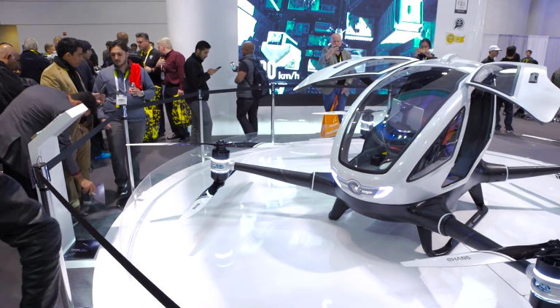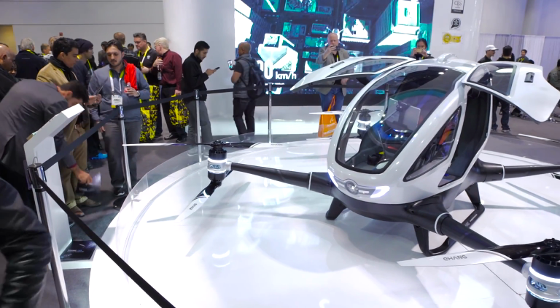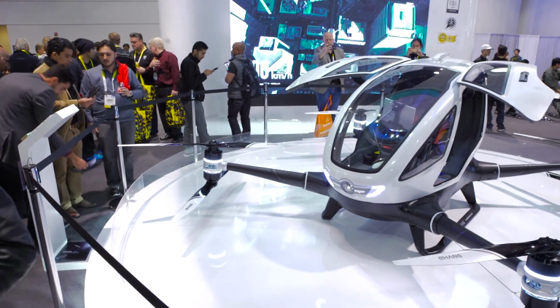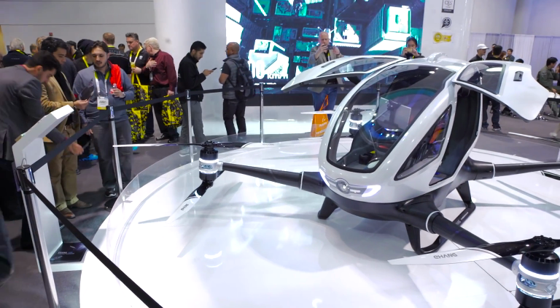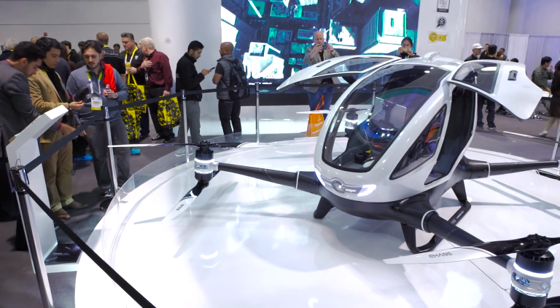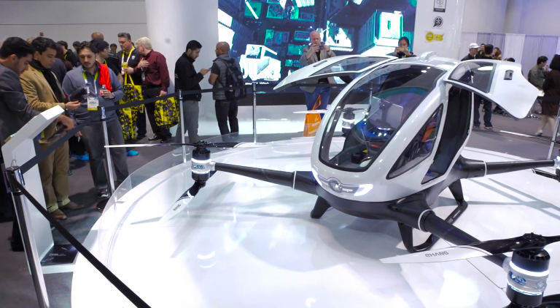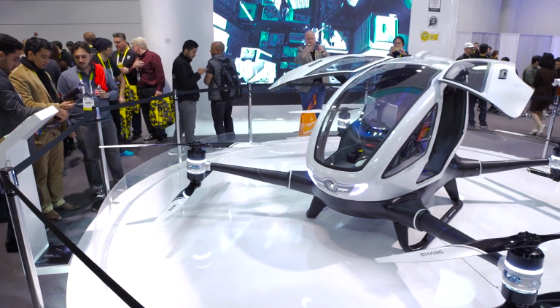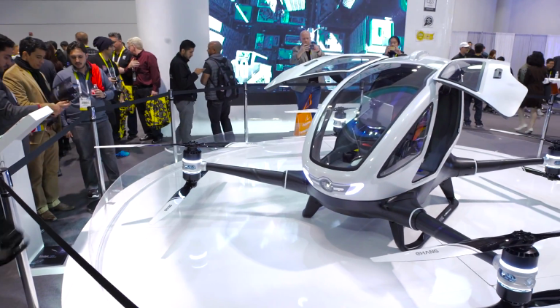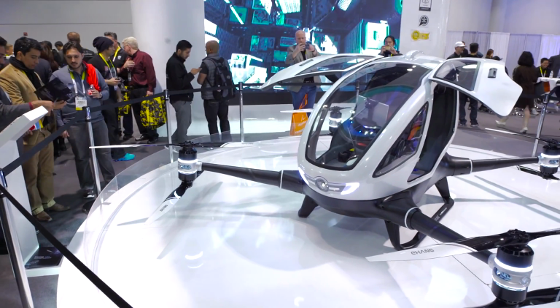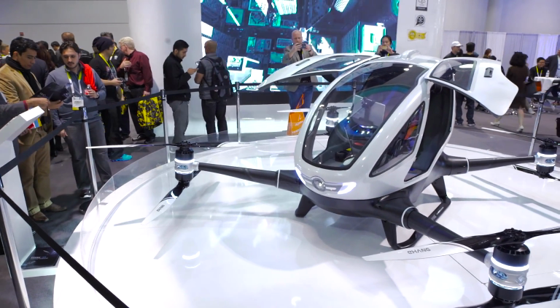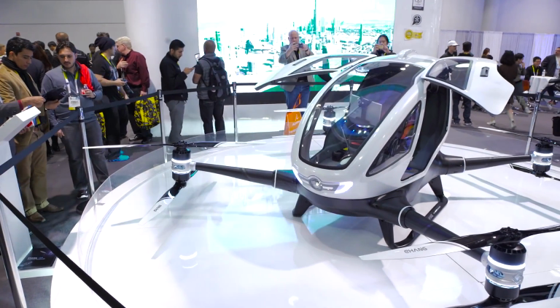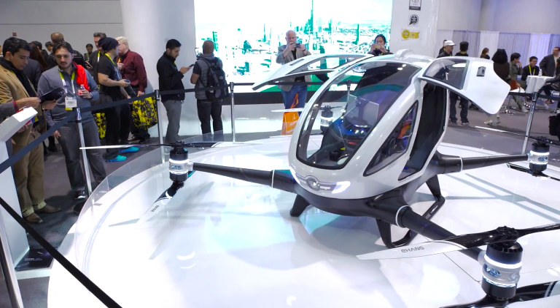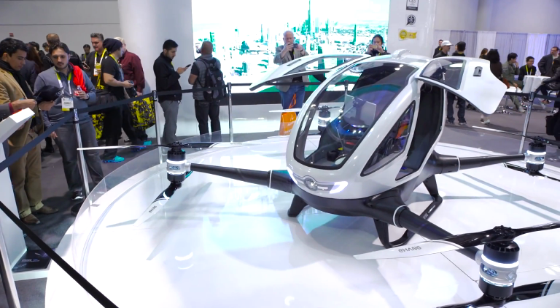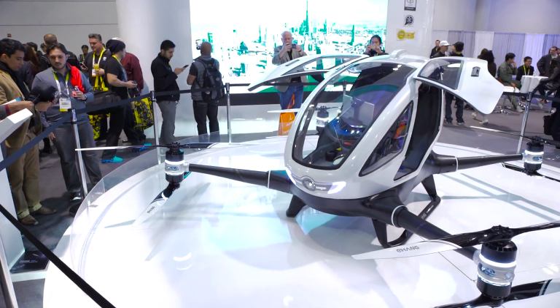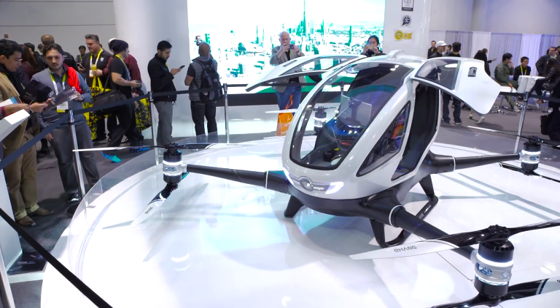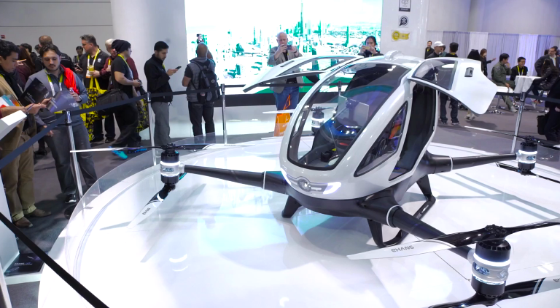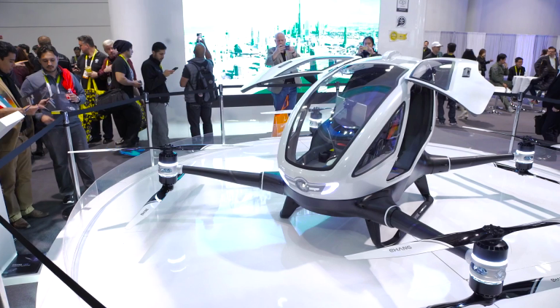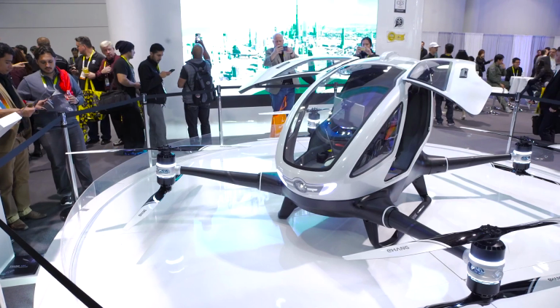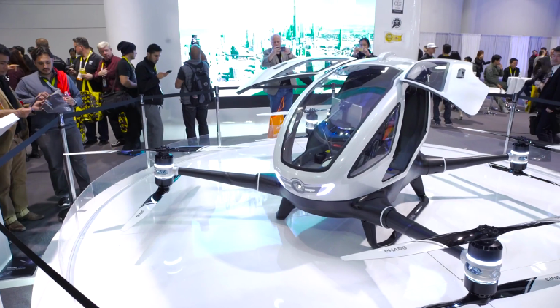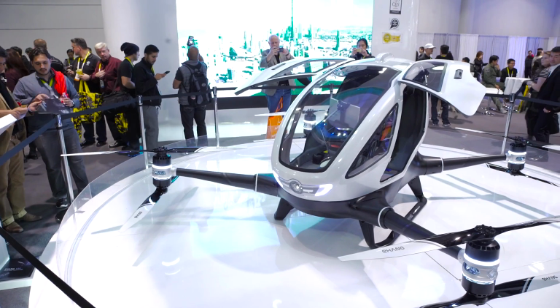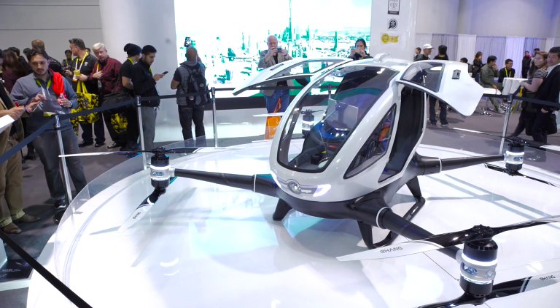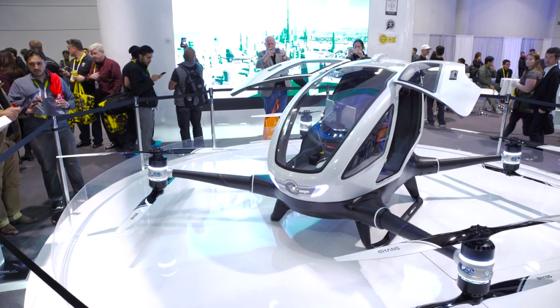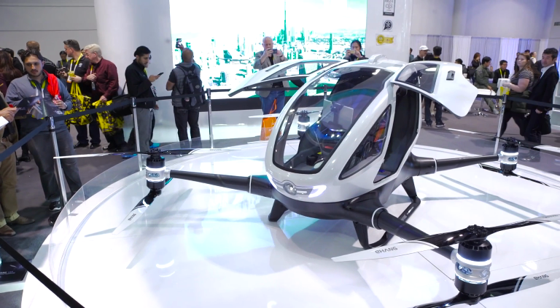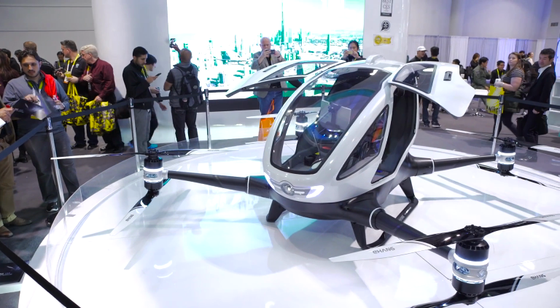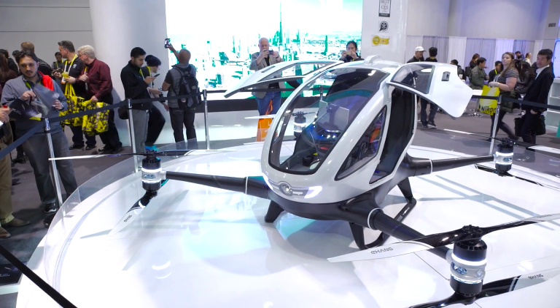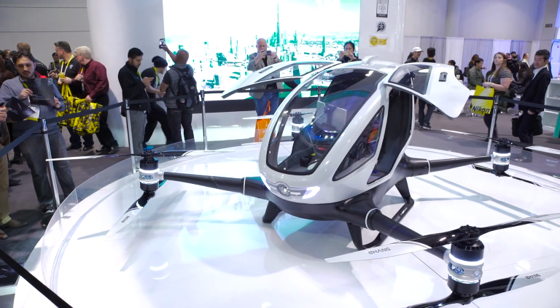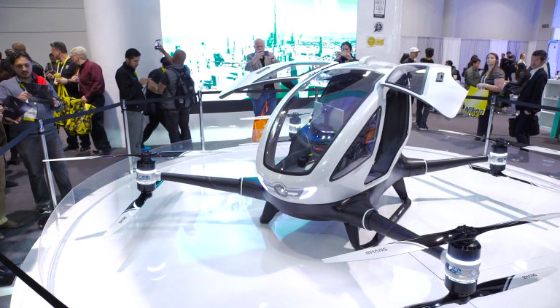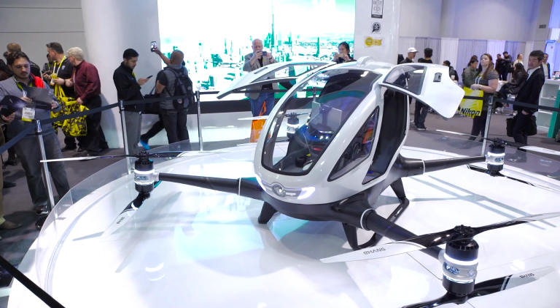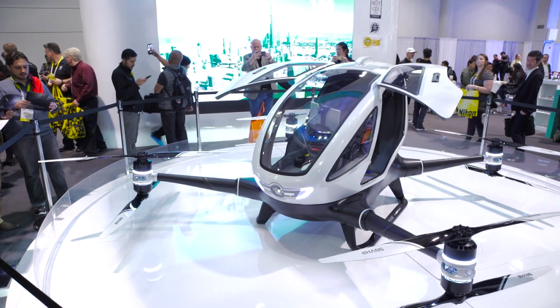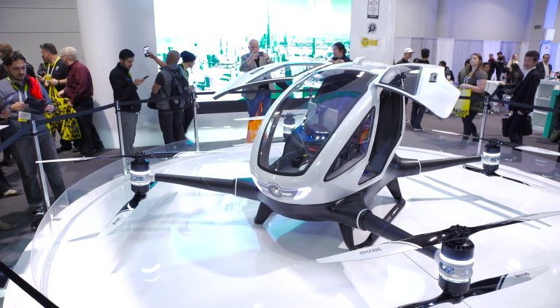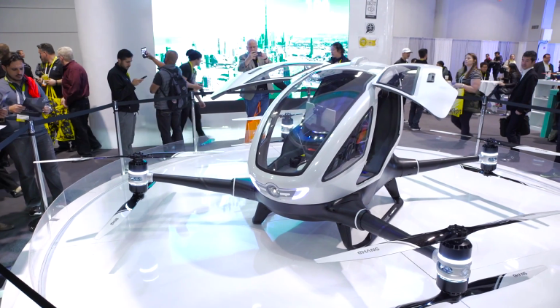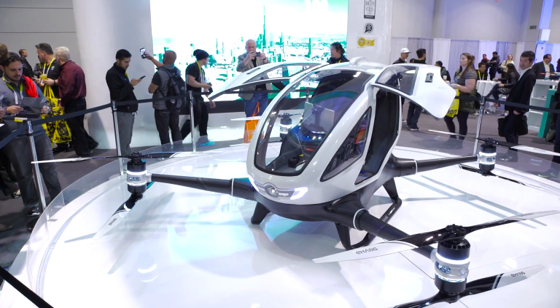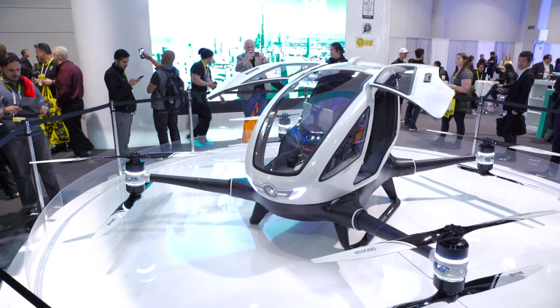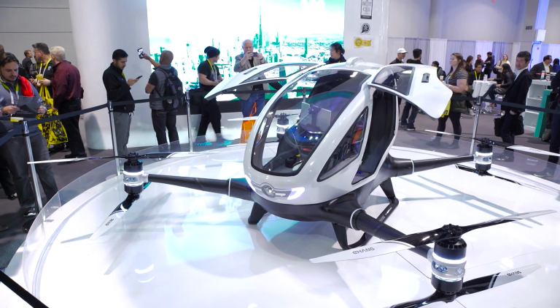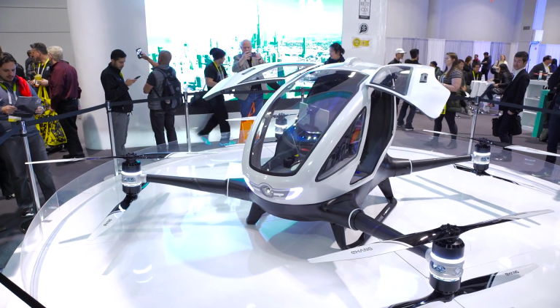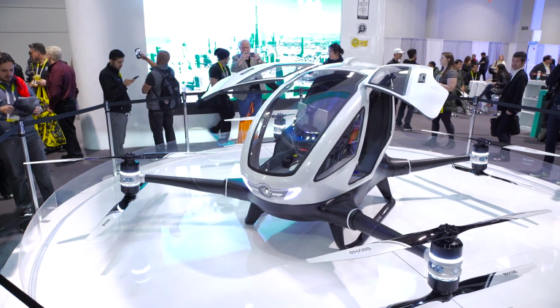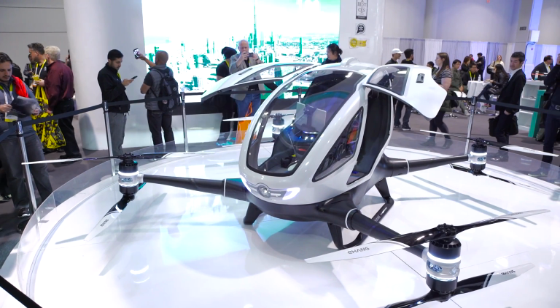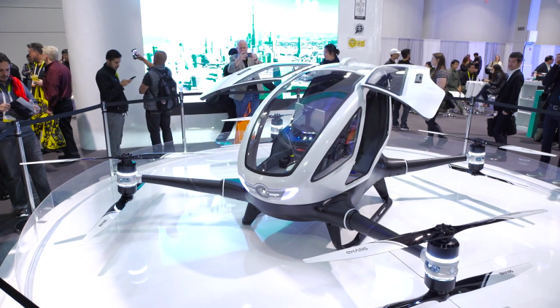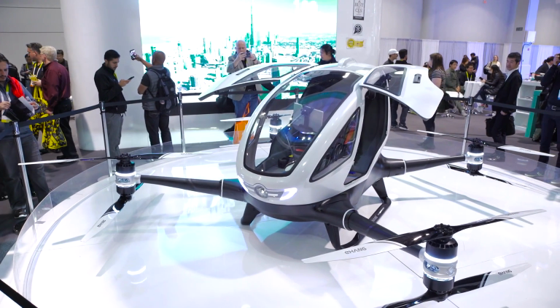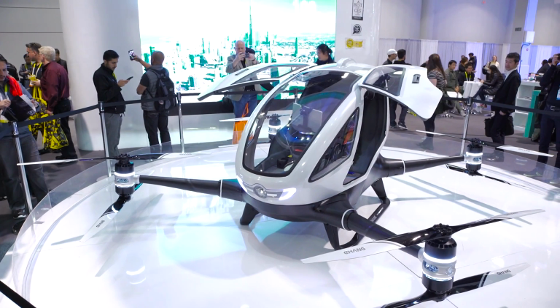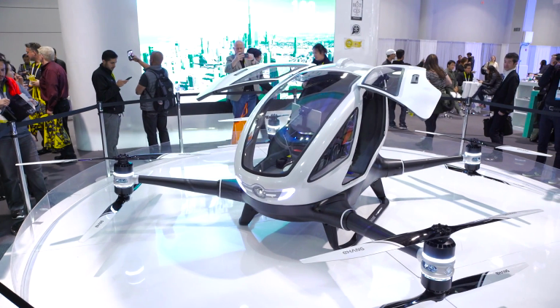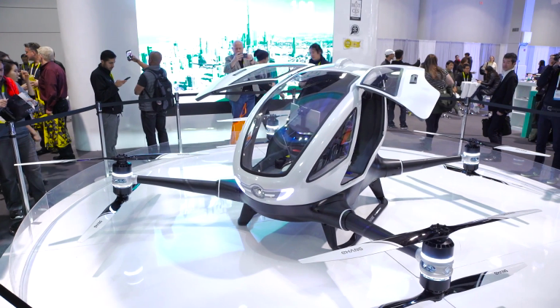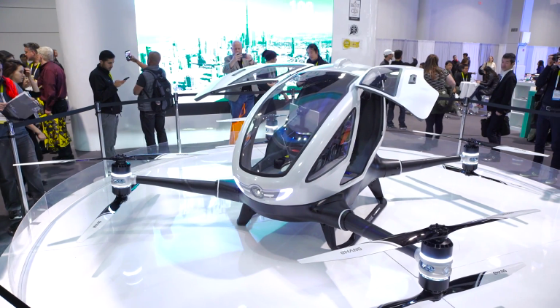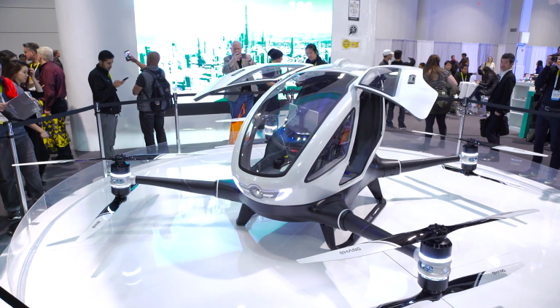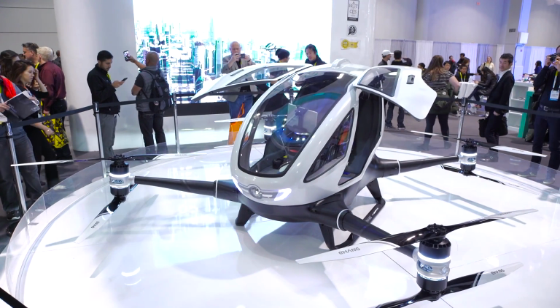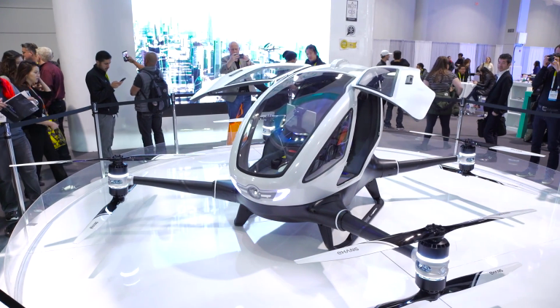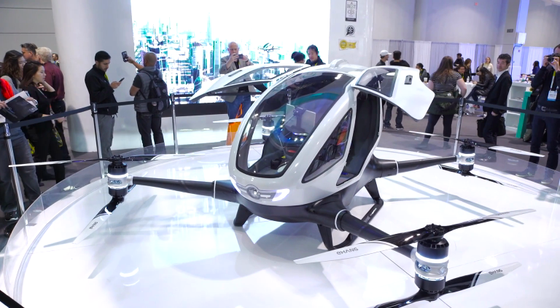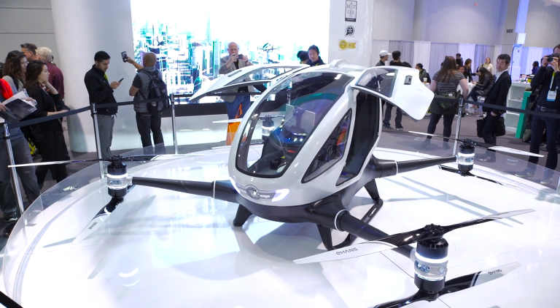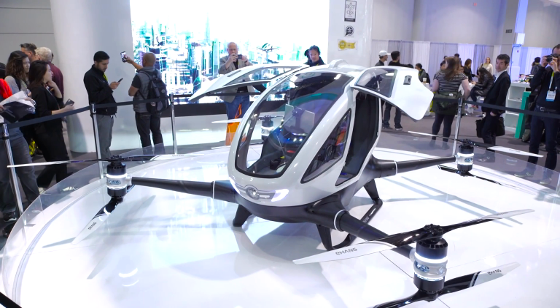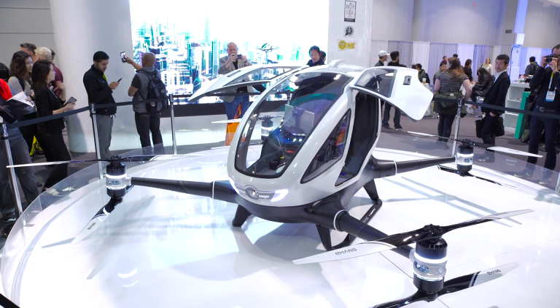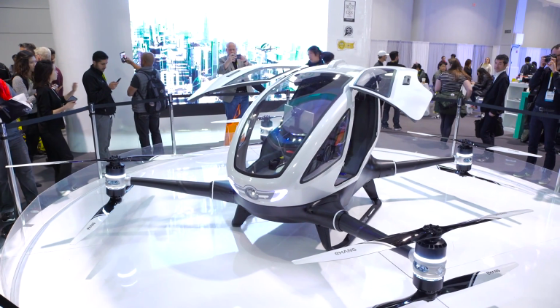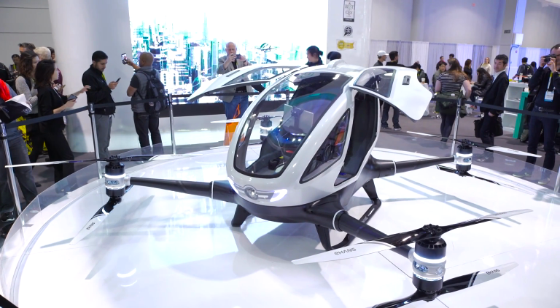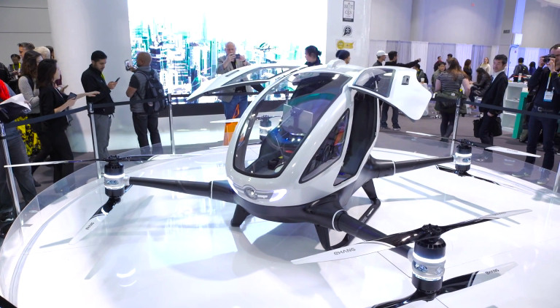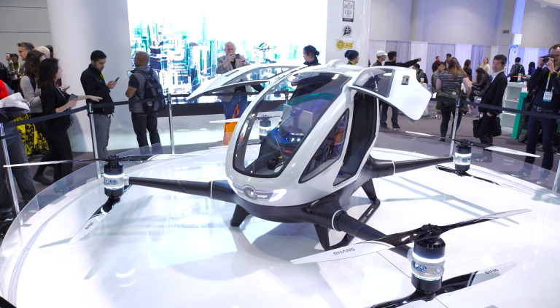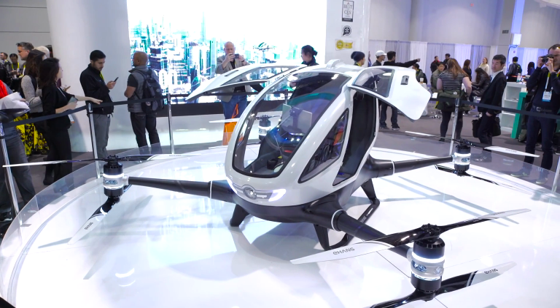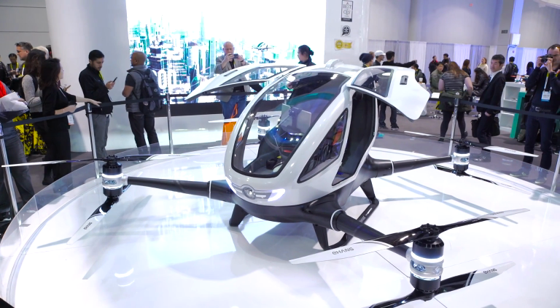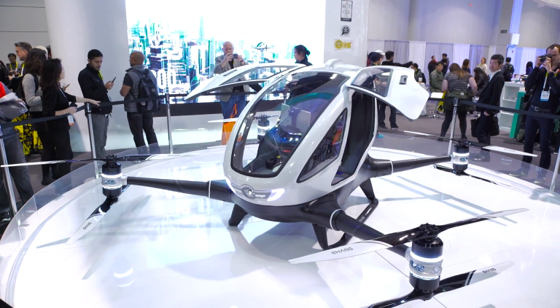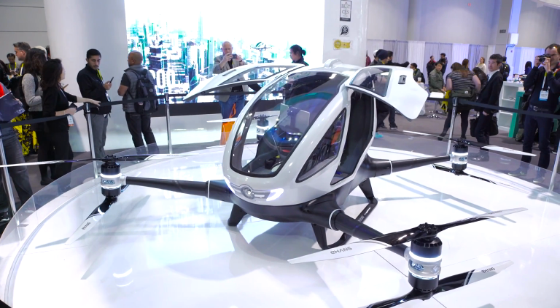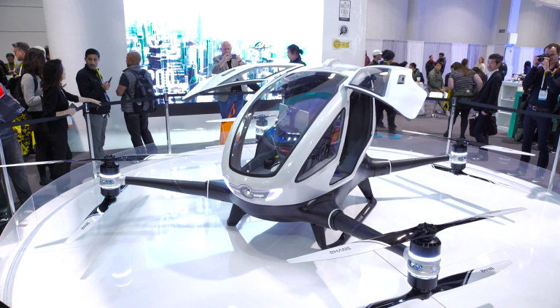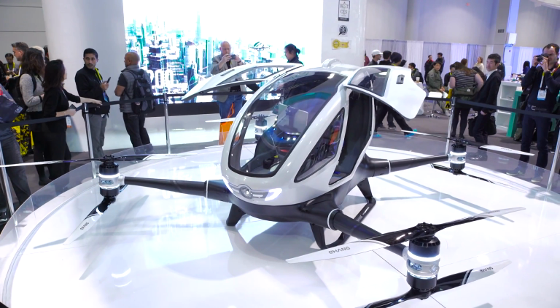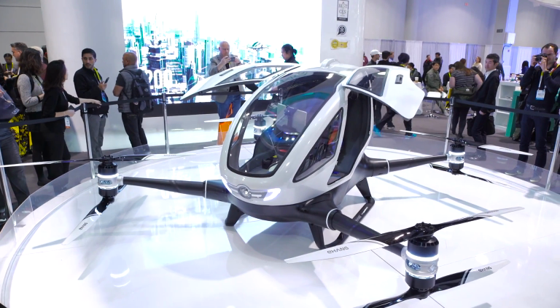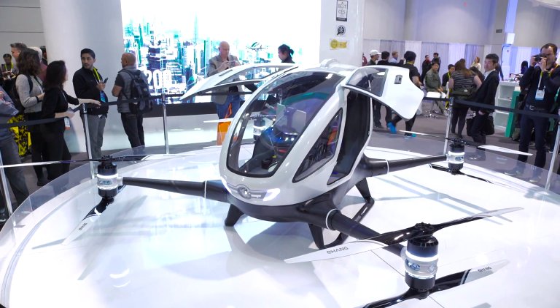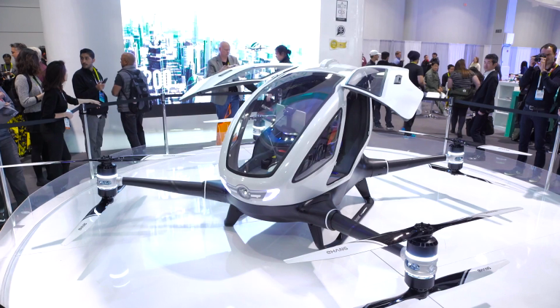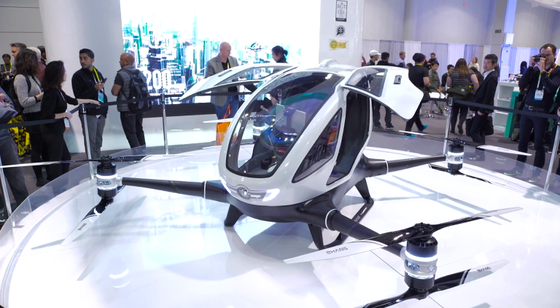It'll cost probably somewhere between $200,000 and $300,000 — so you can choose between this thing, a house, or going to medical school.